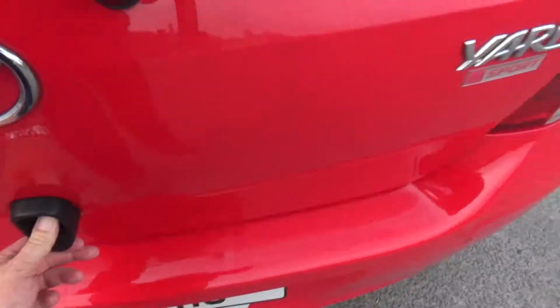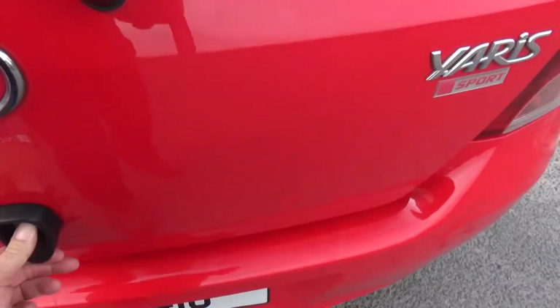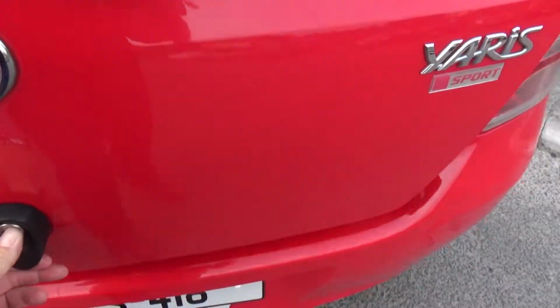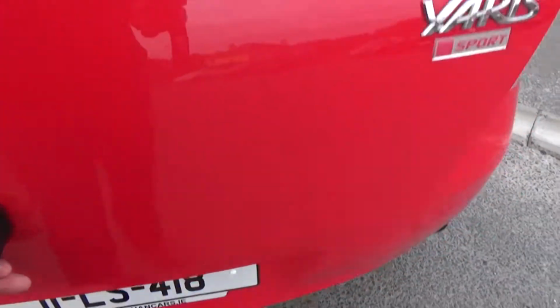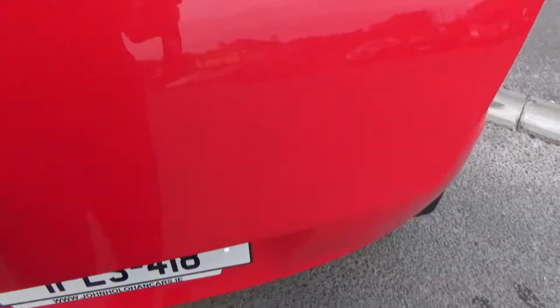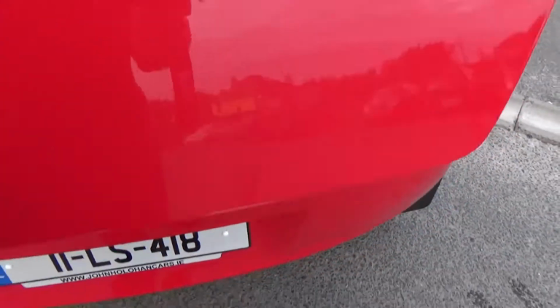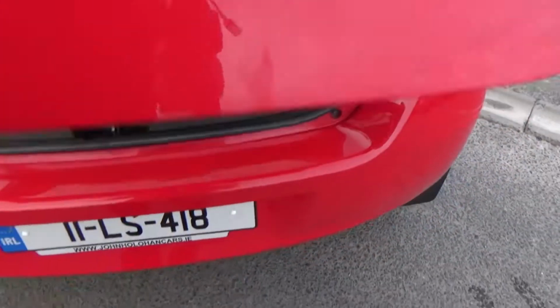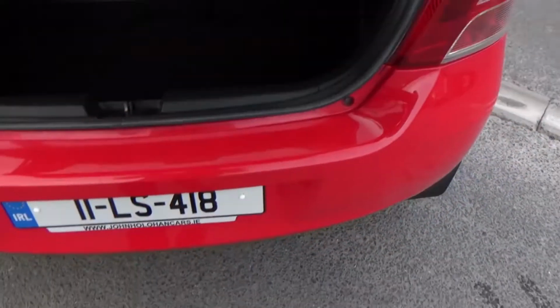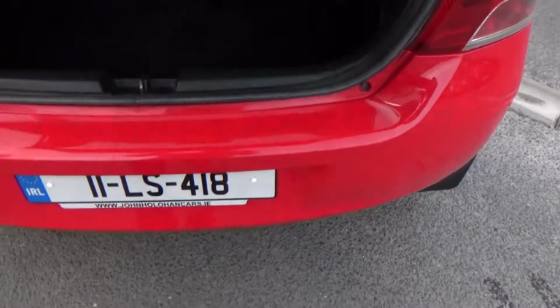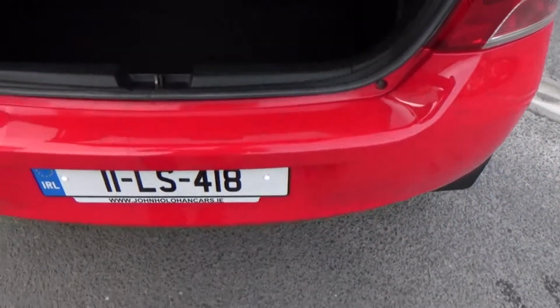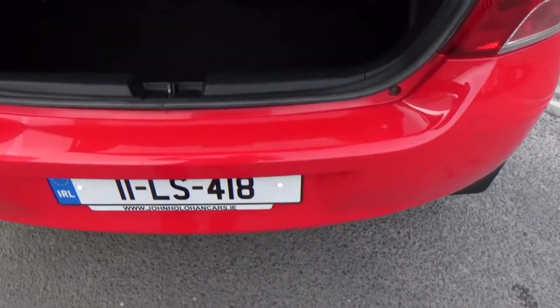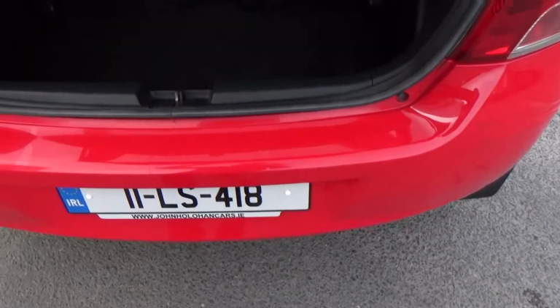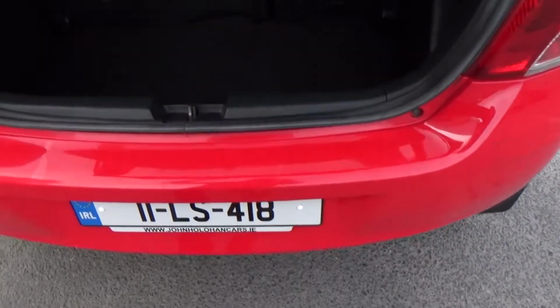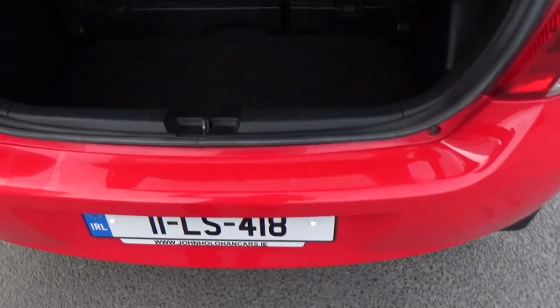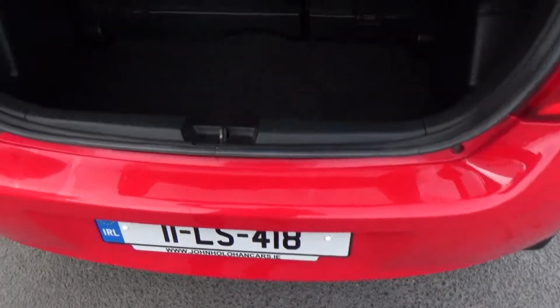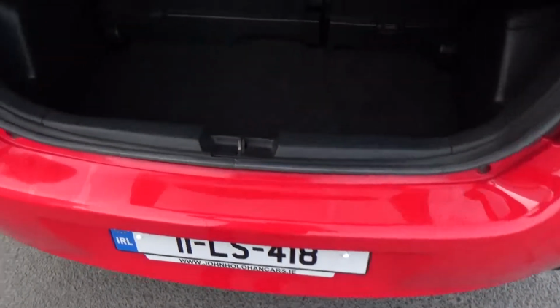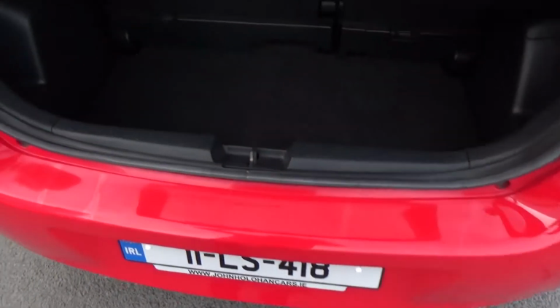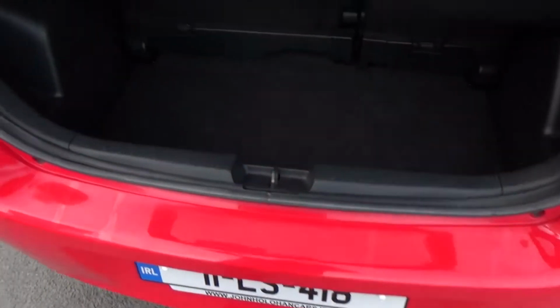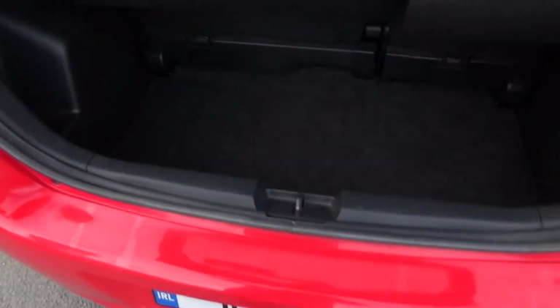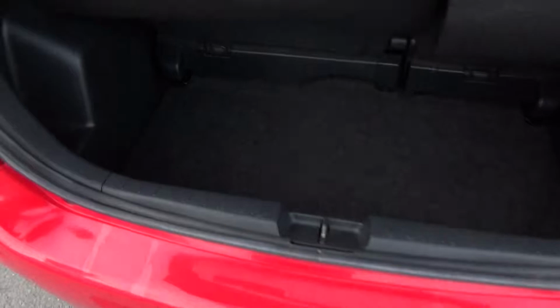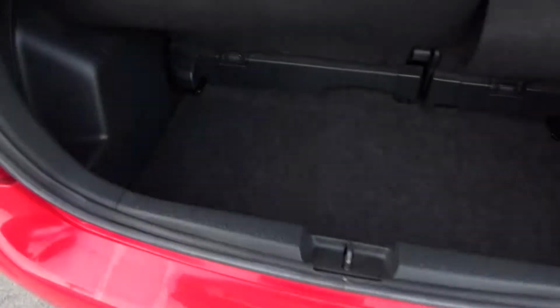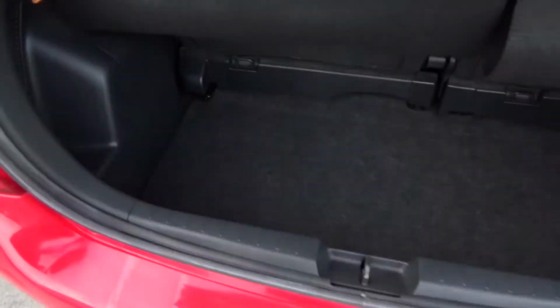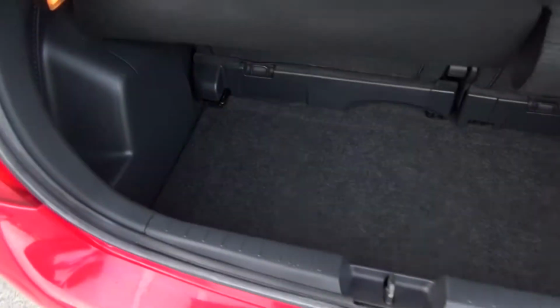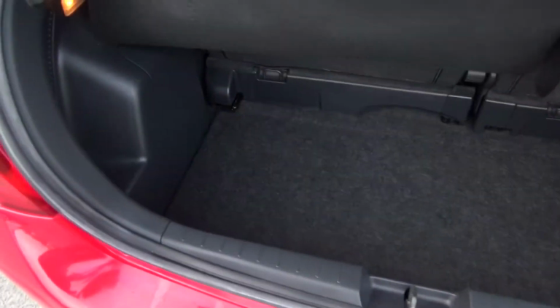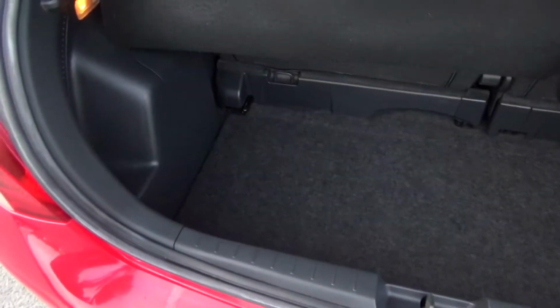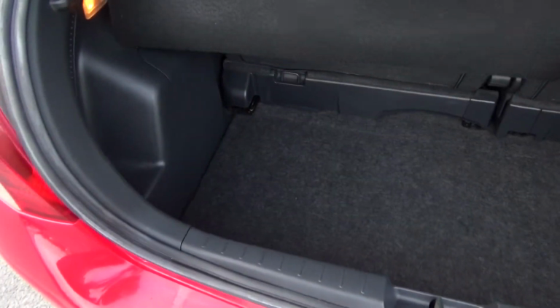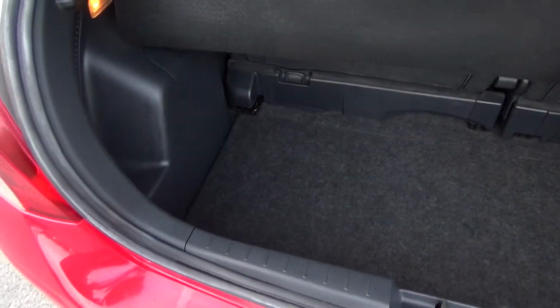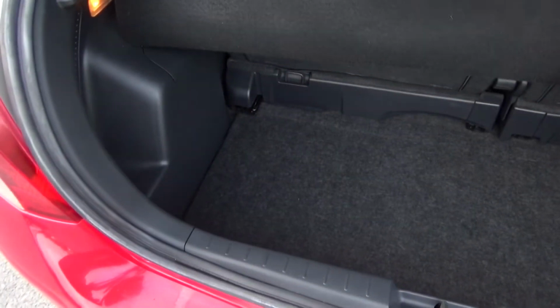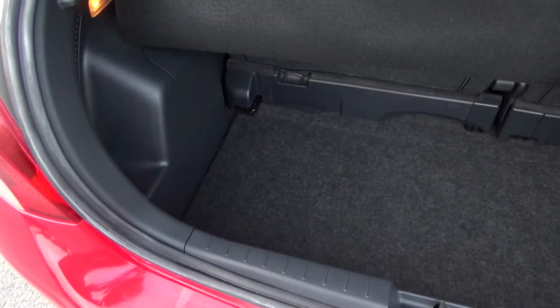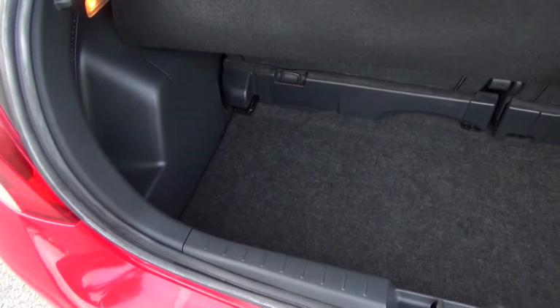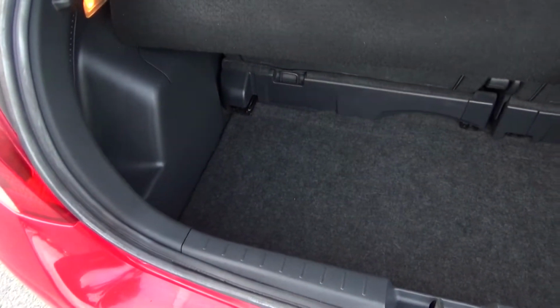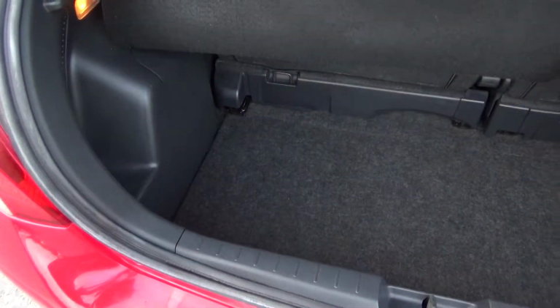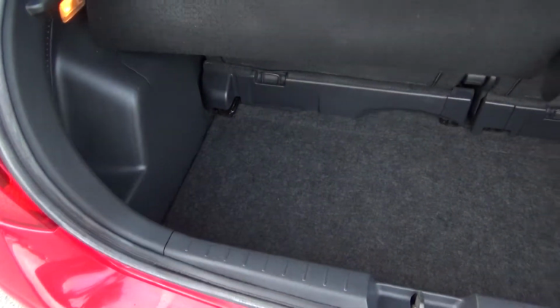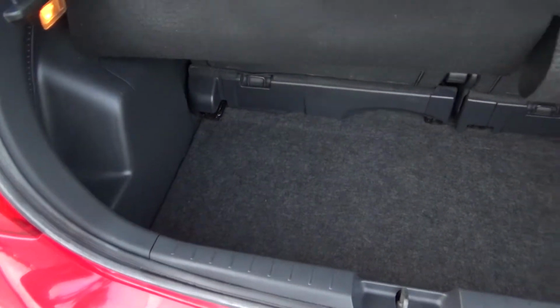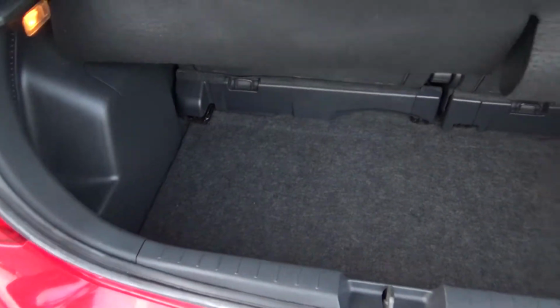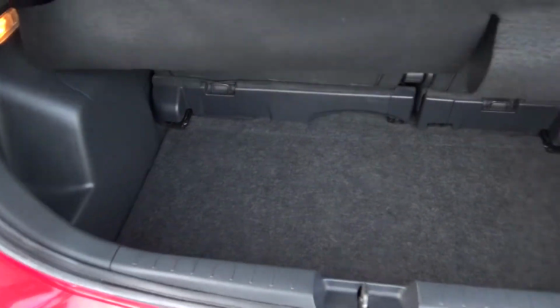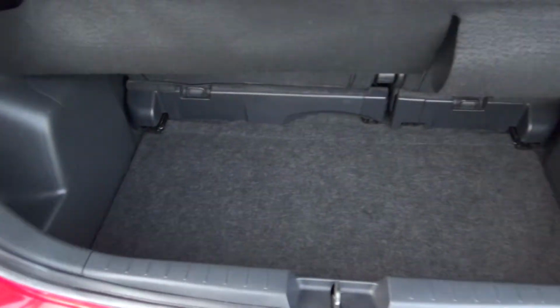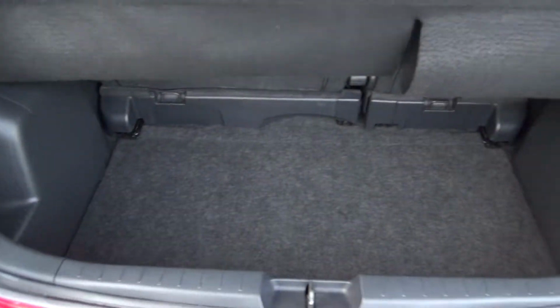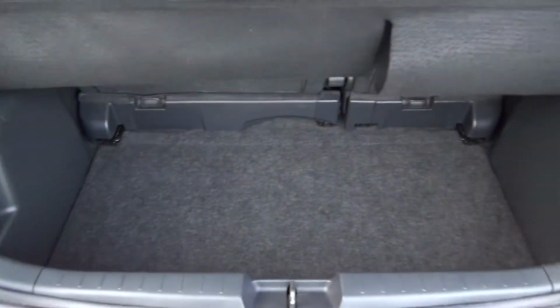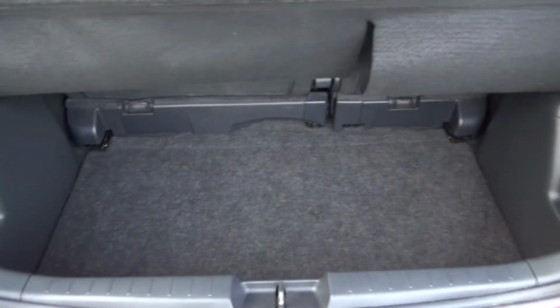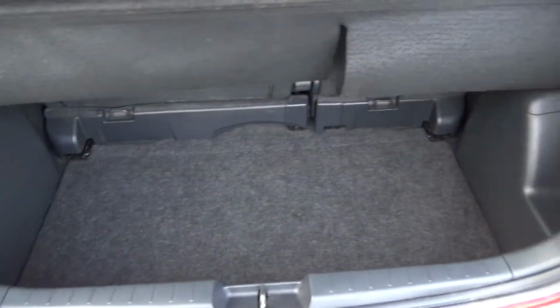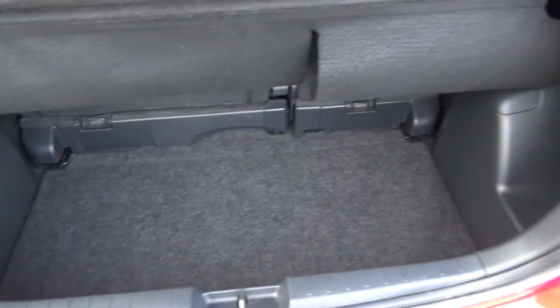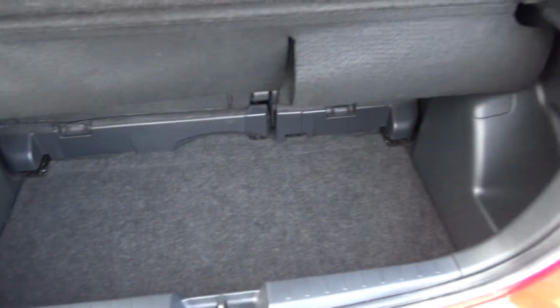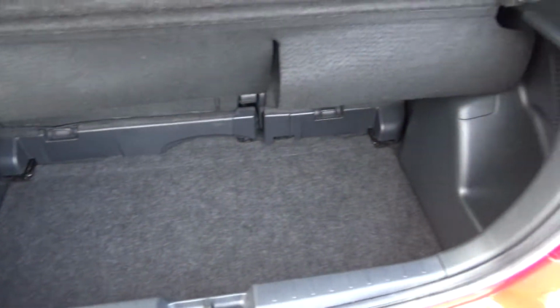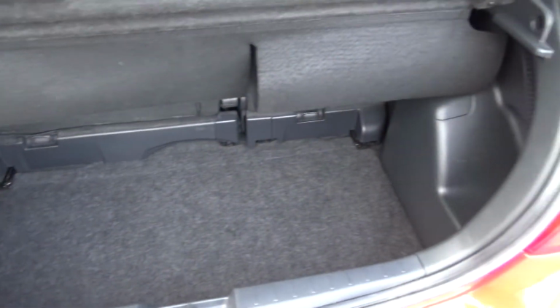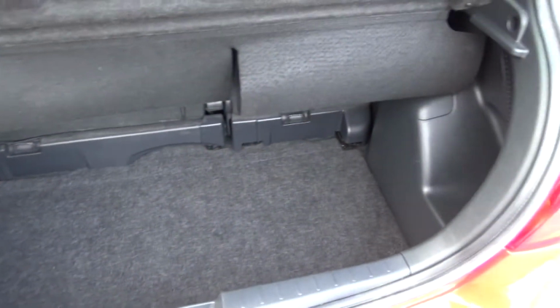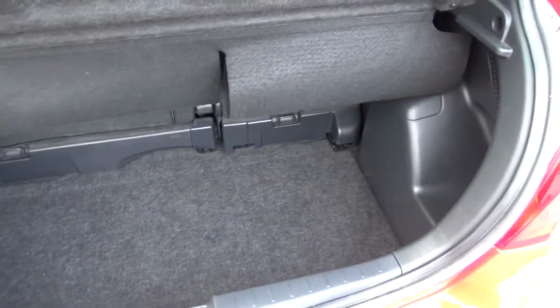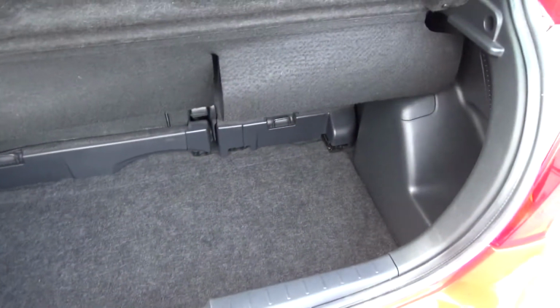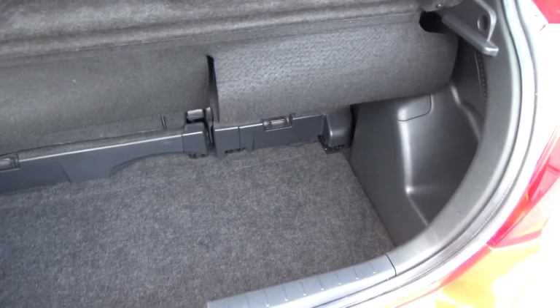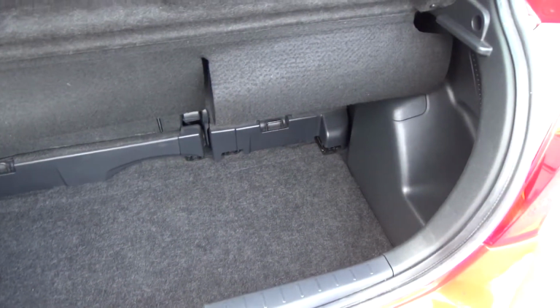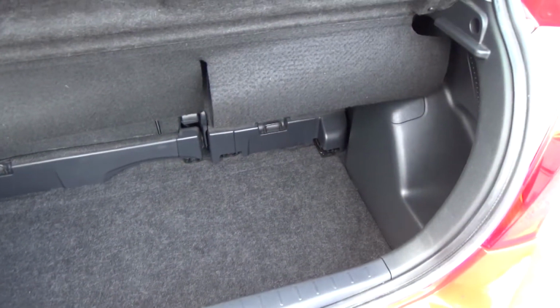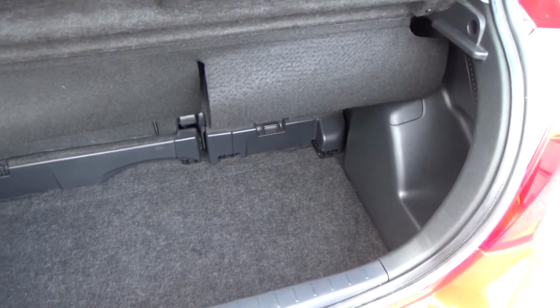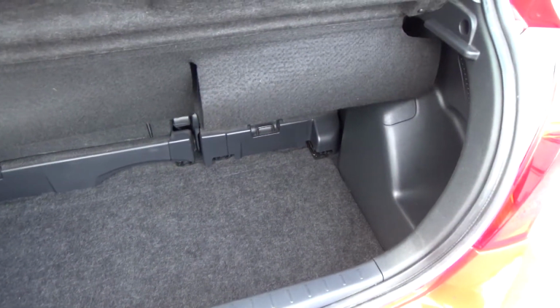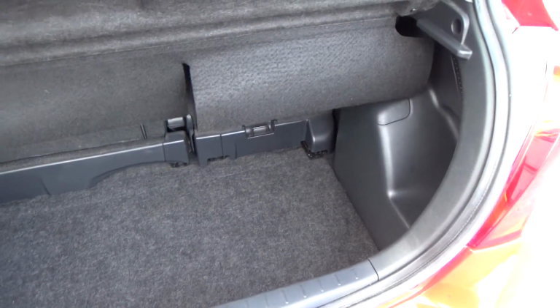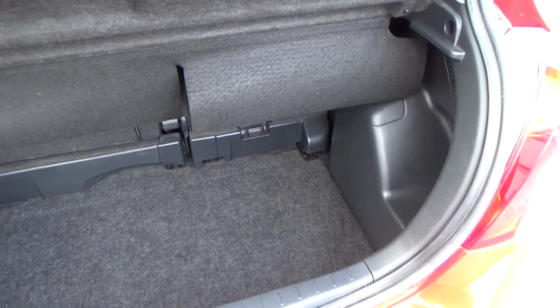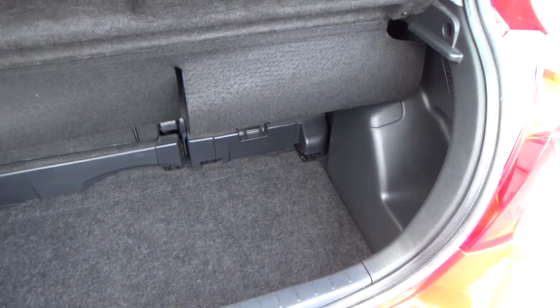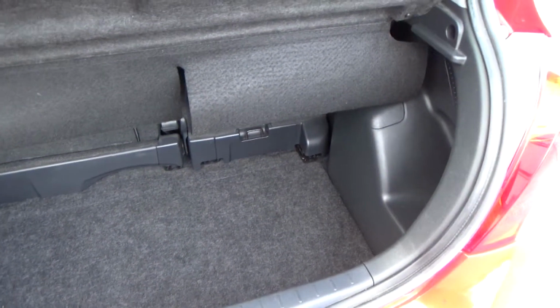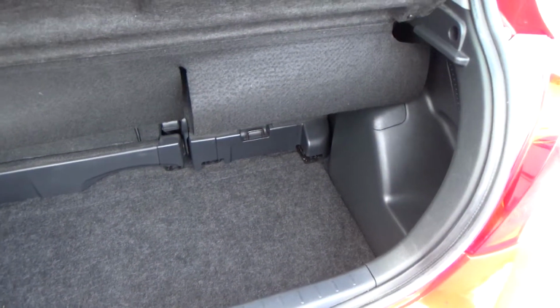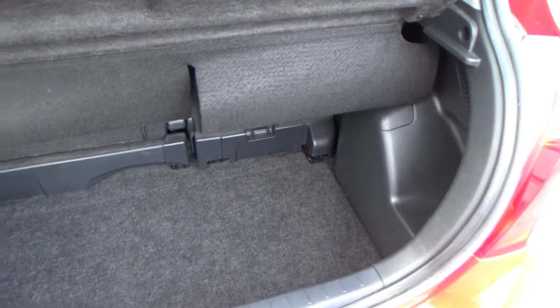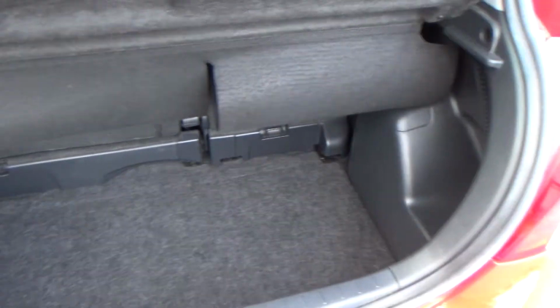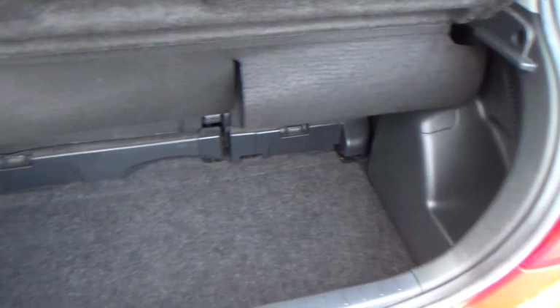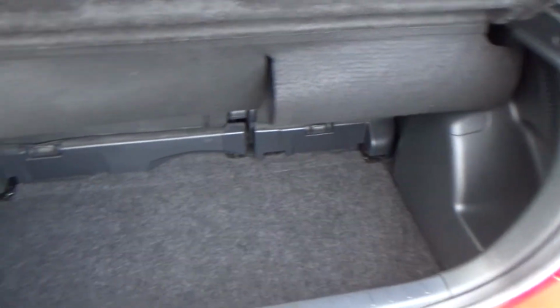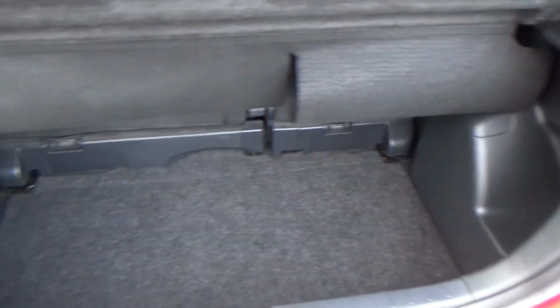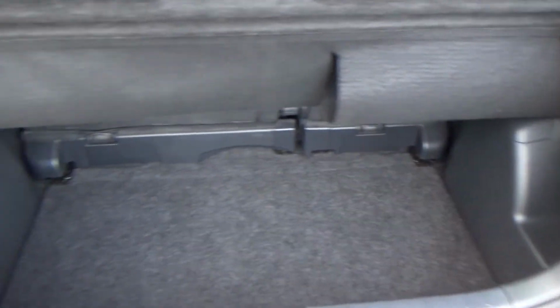Finally, the boot — plenty of space in here. Like I say, you can make that boot bigger if you want. There's loads of room for shopping and so on.